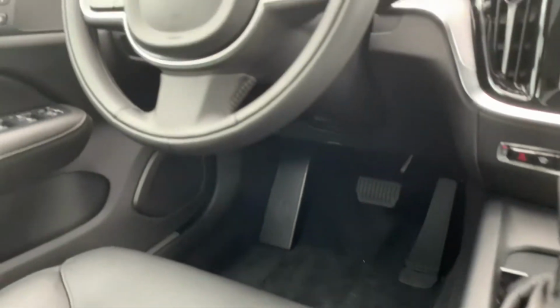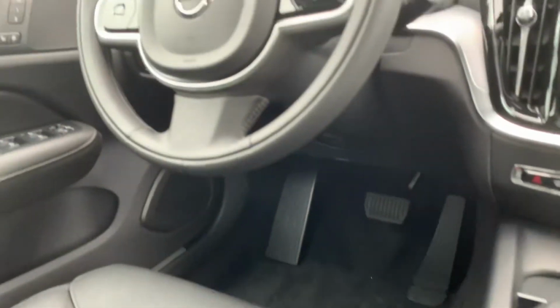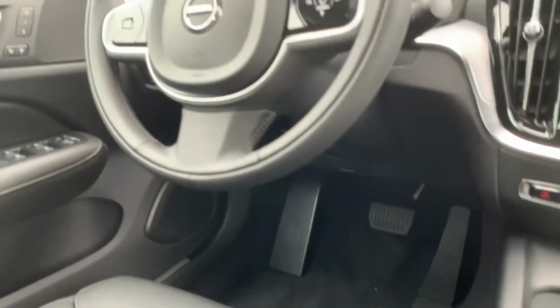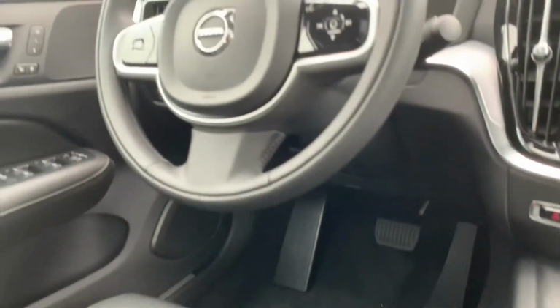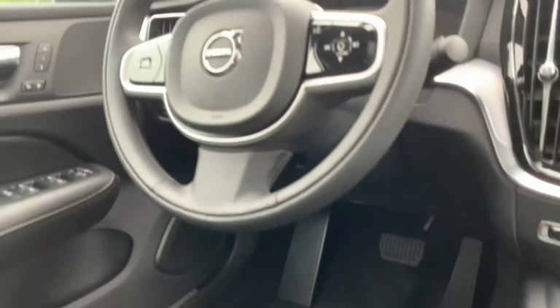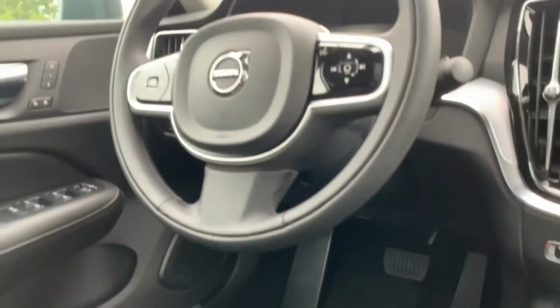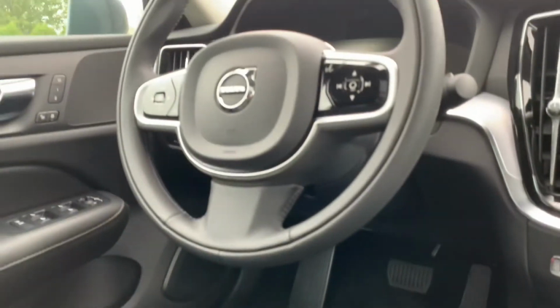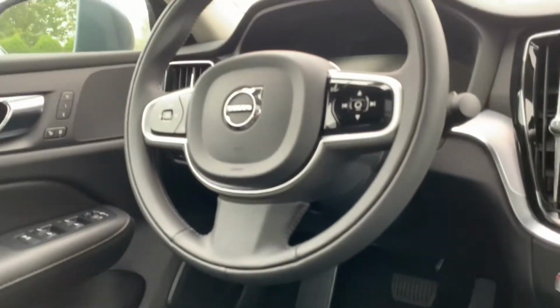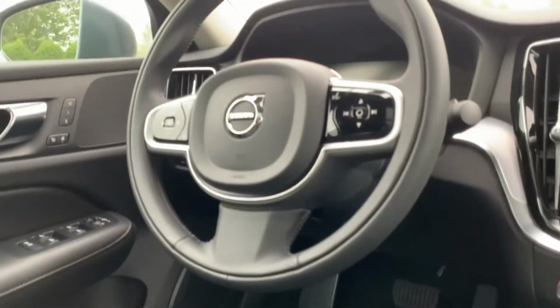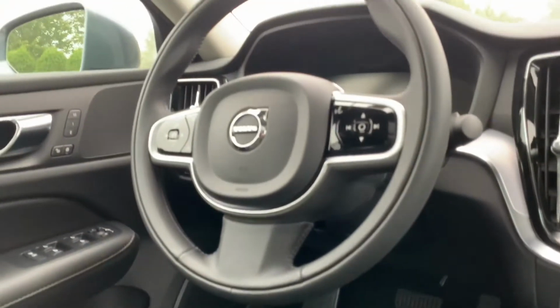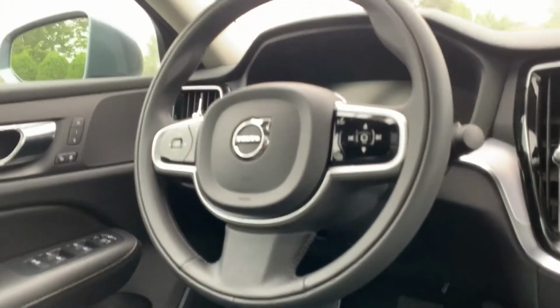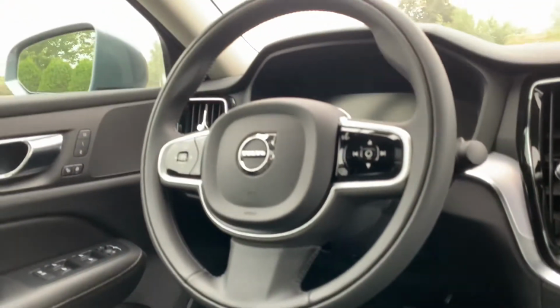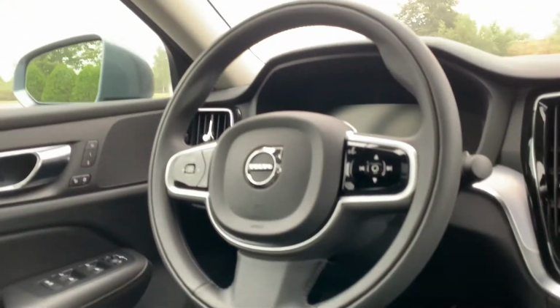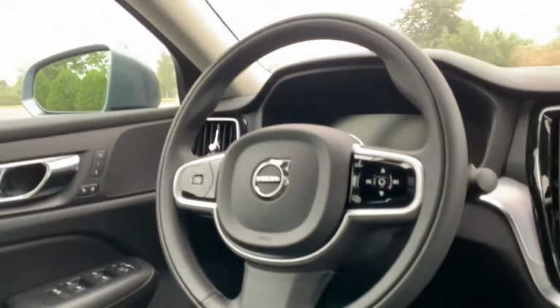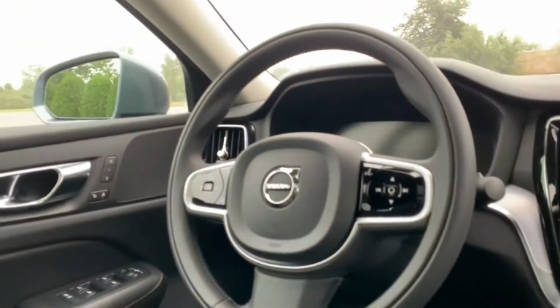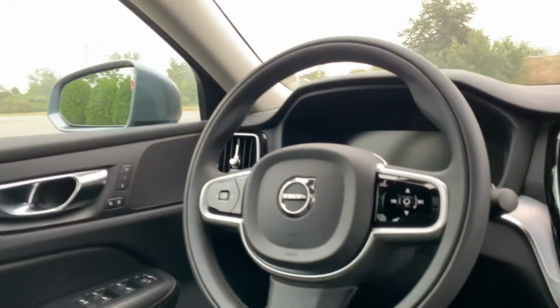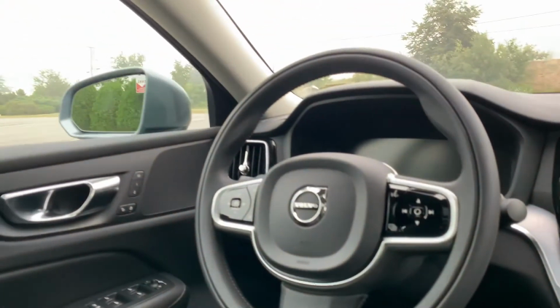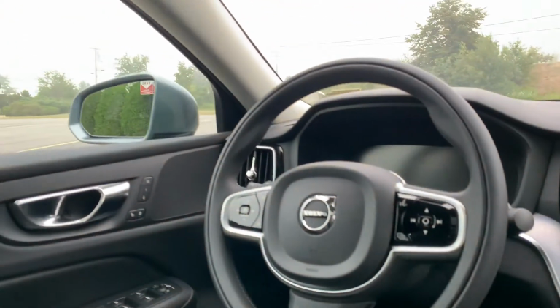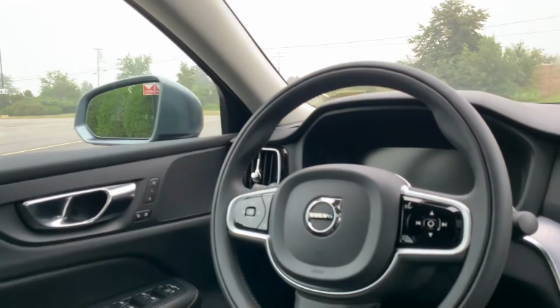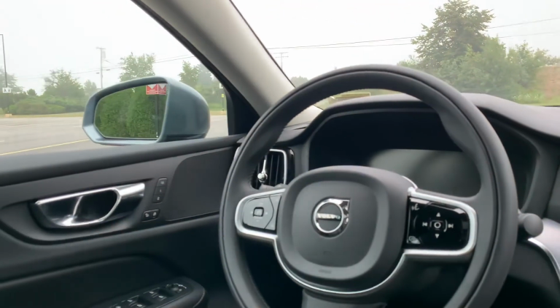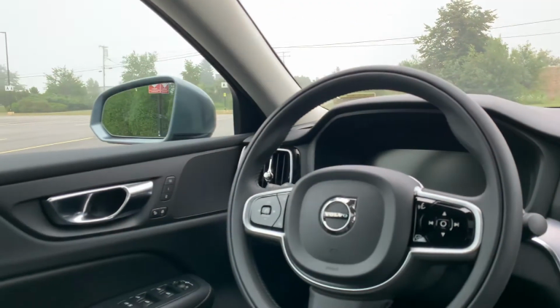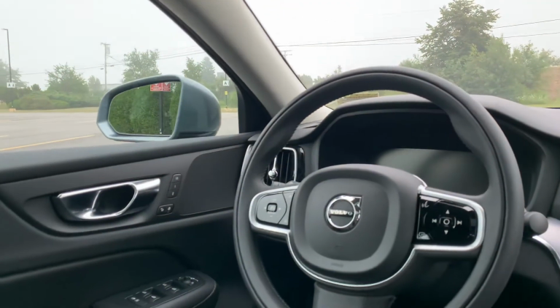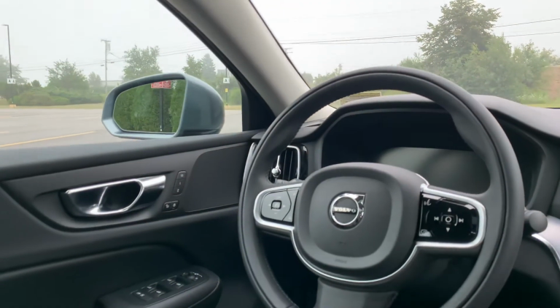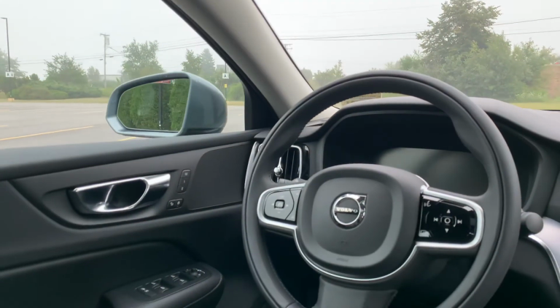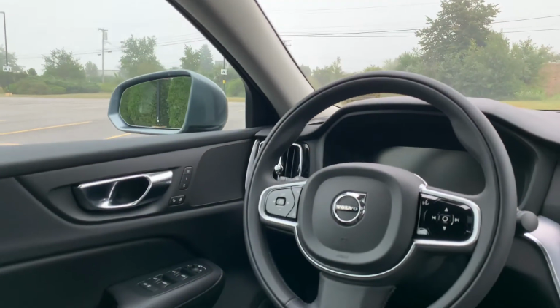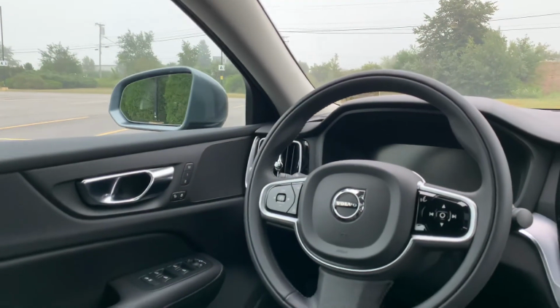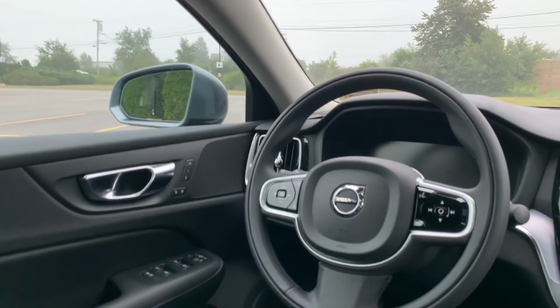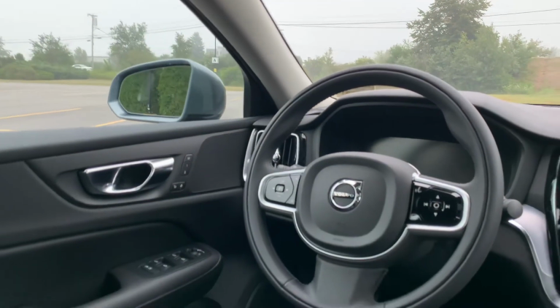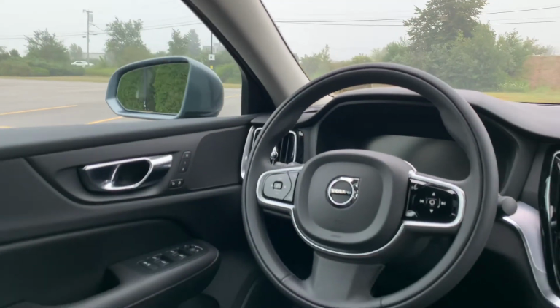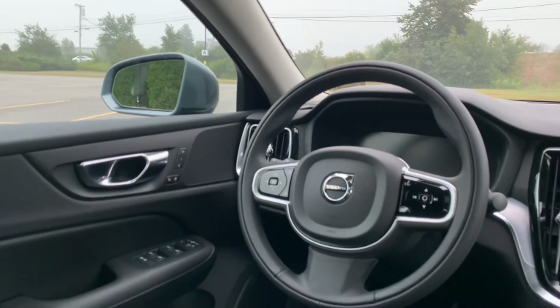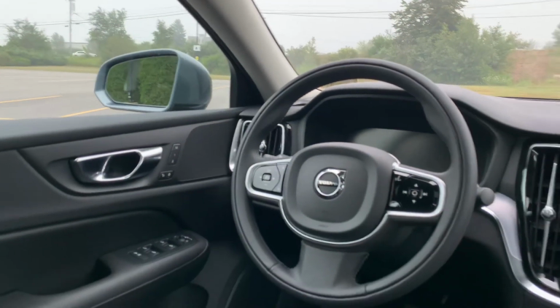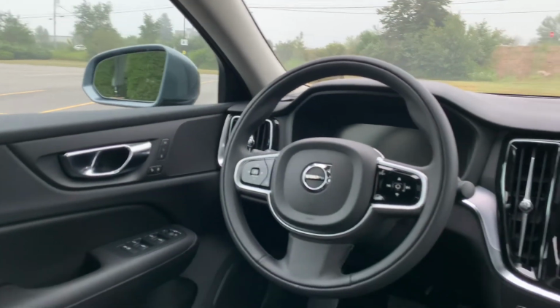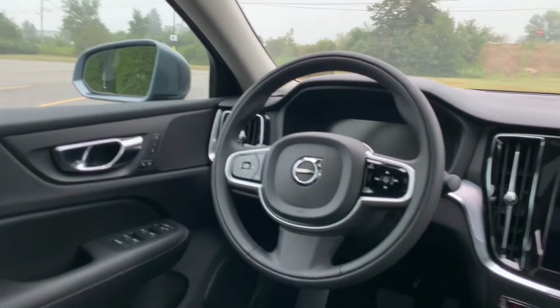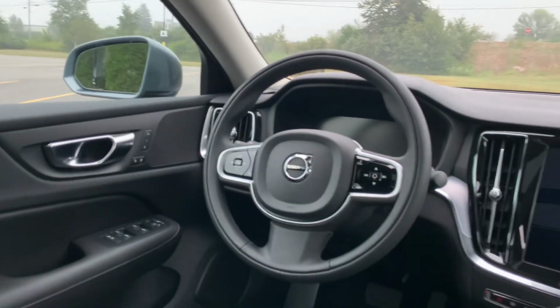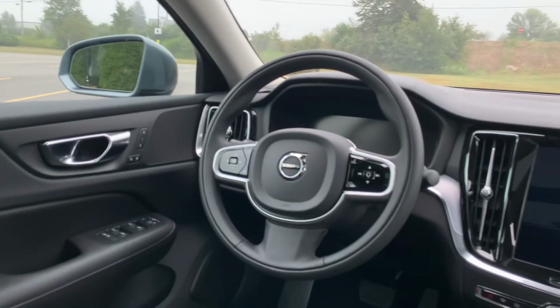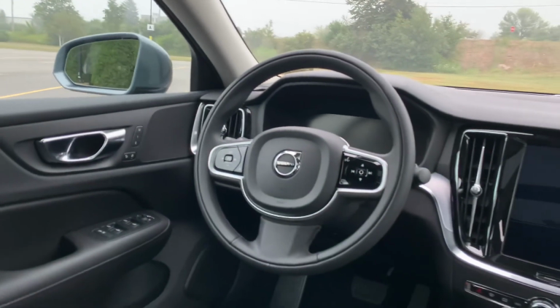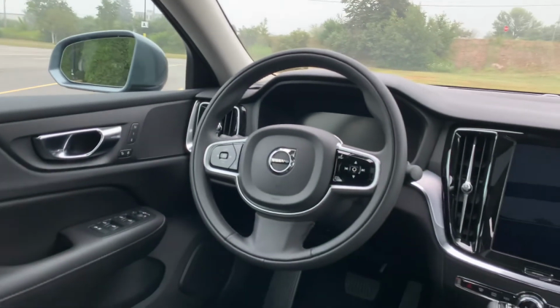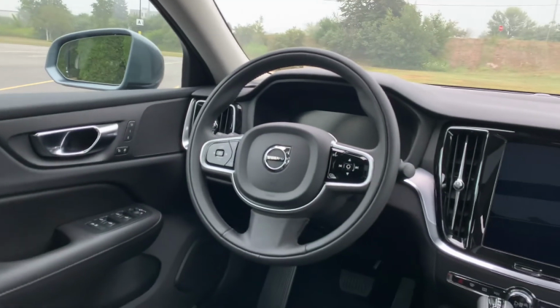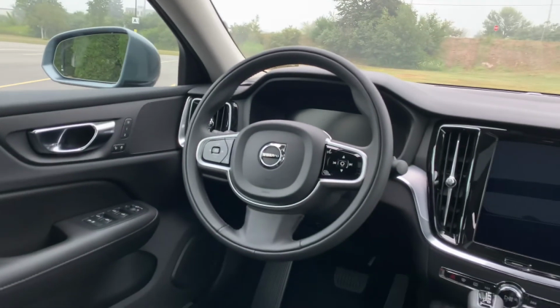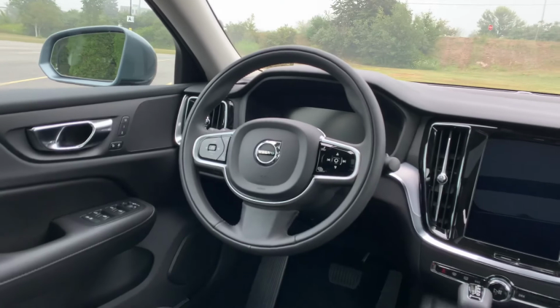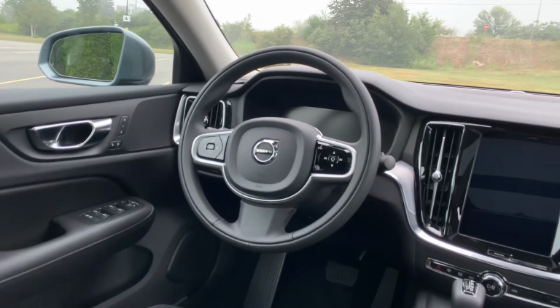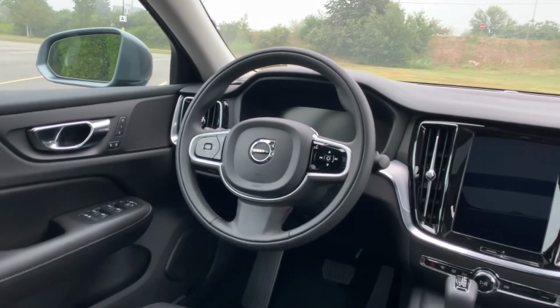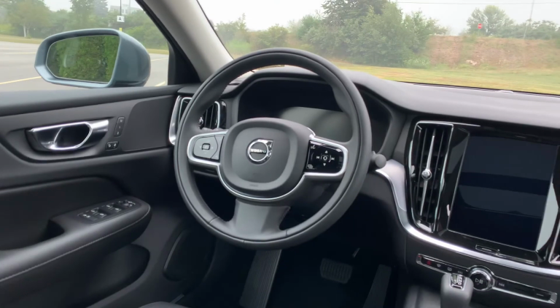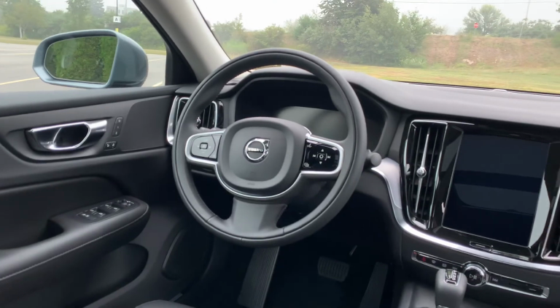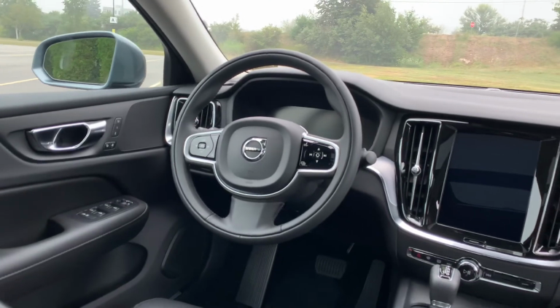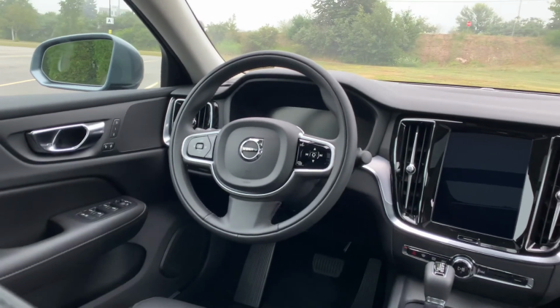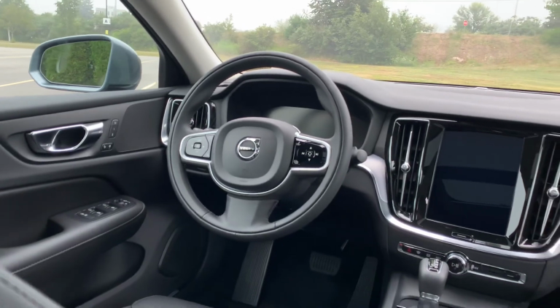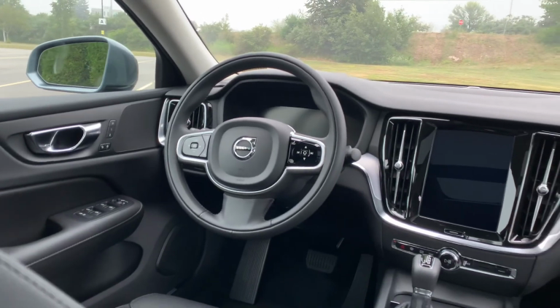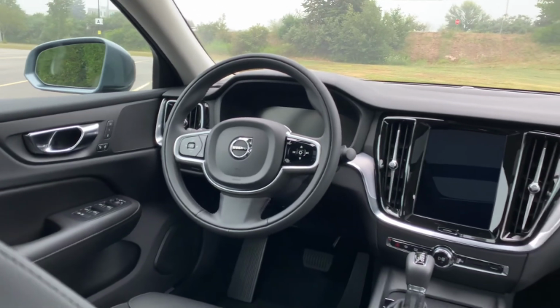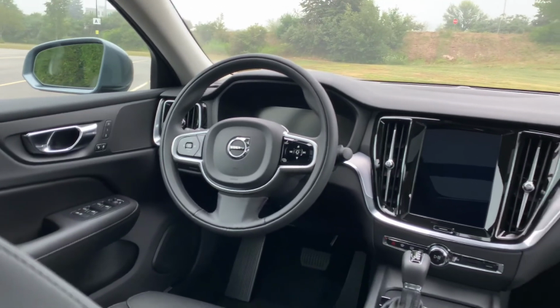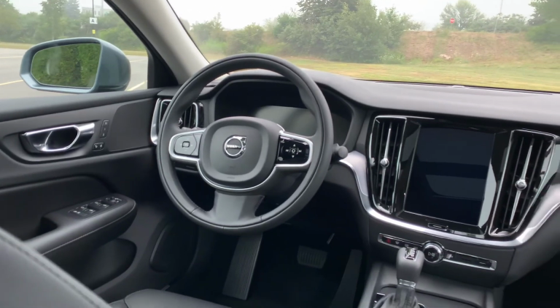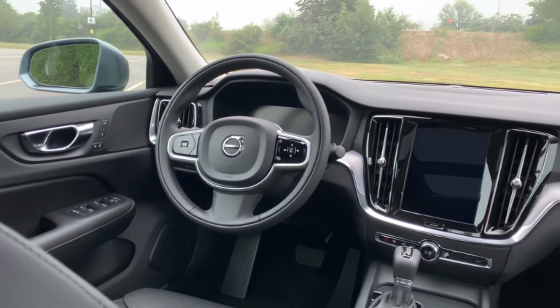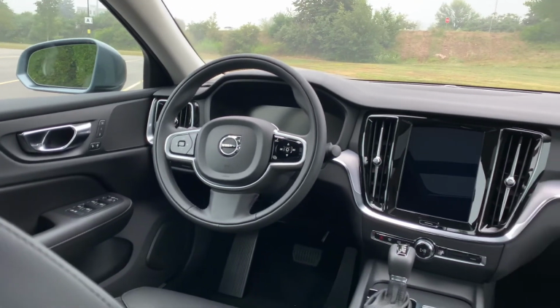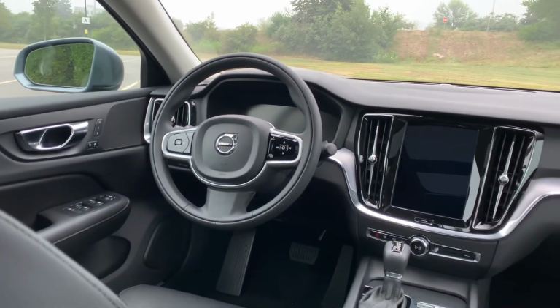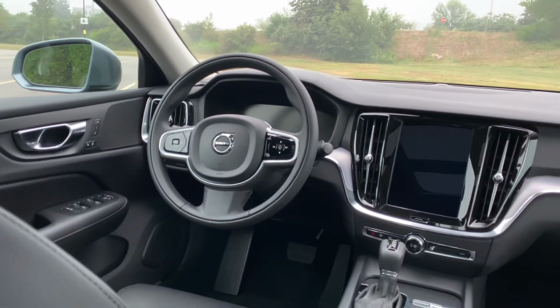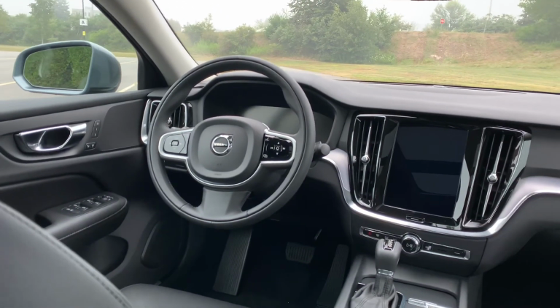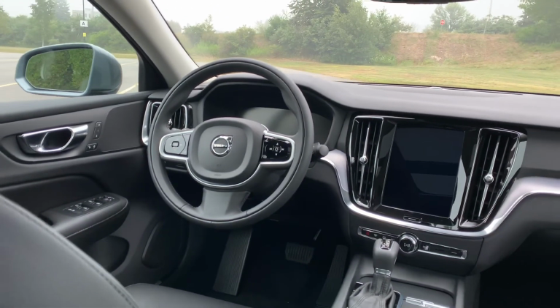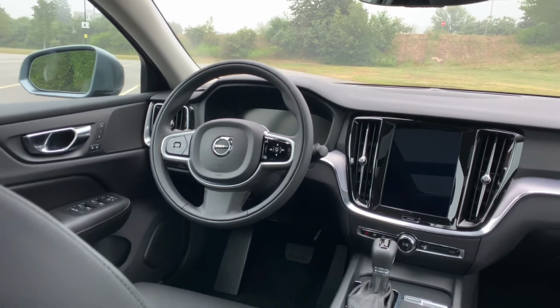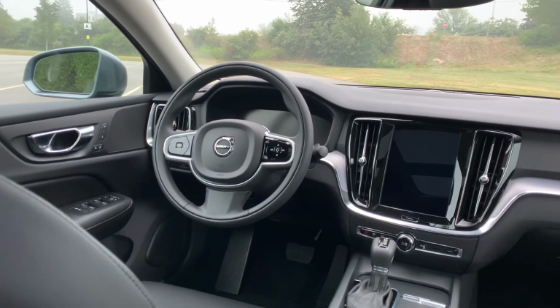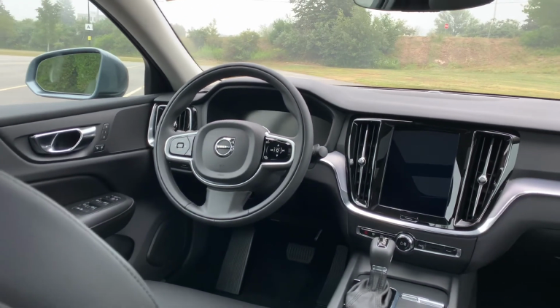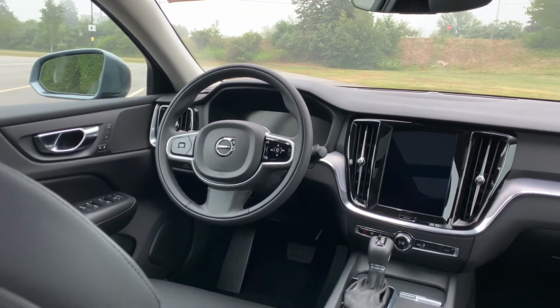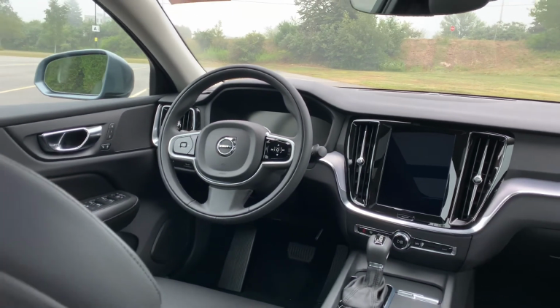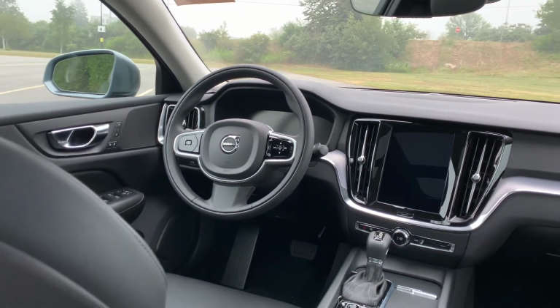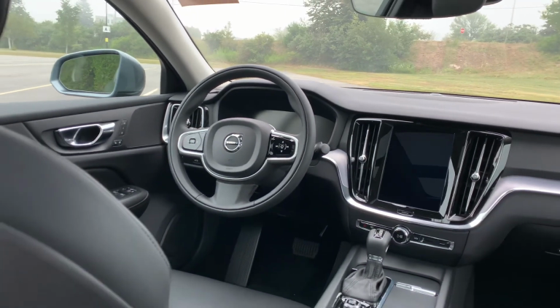This is stock number 20170. Maybe this is your next car. Thanks for watching from Portland Volvo.